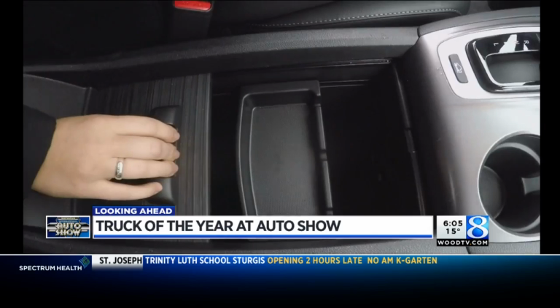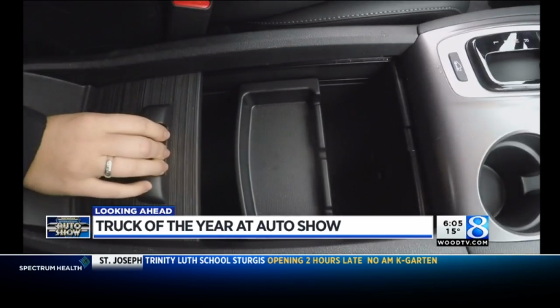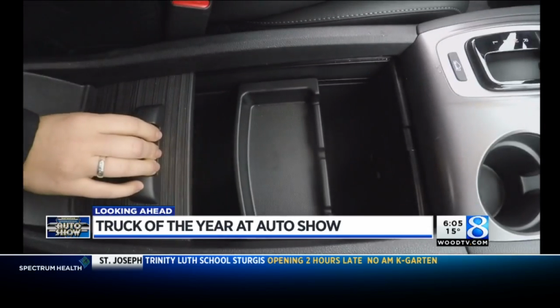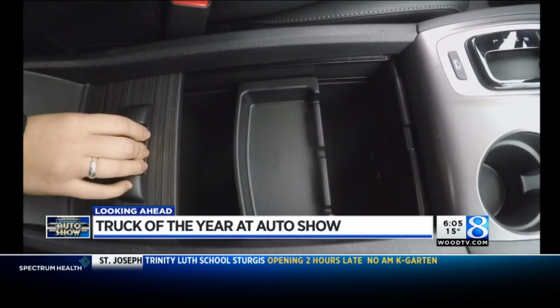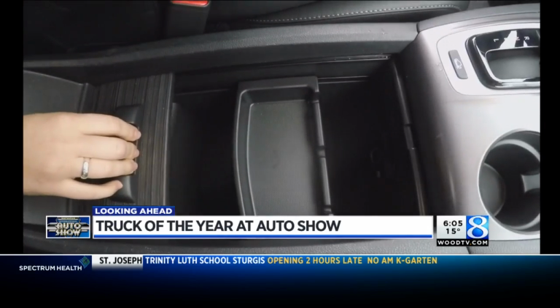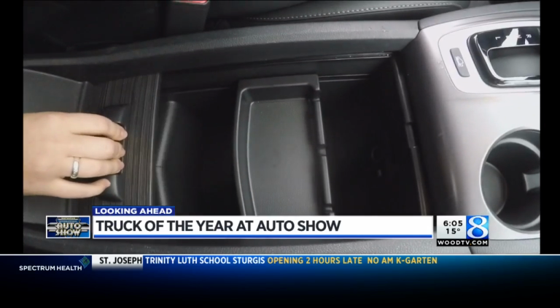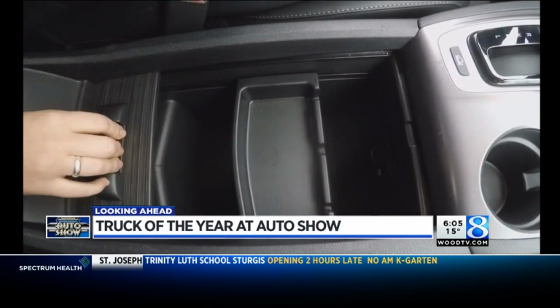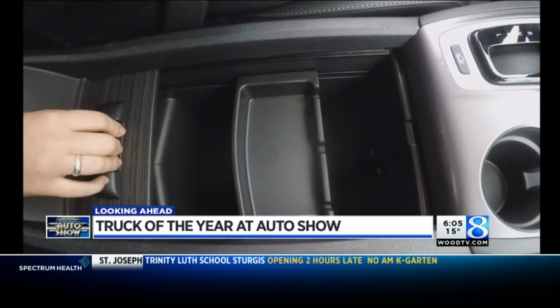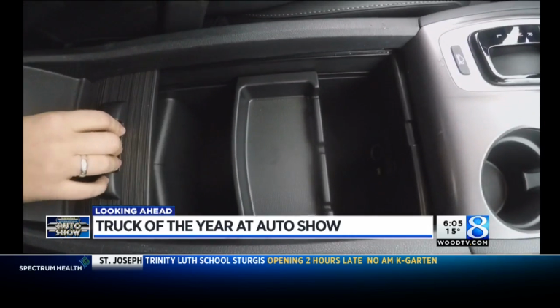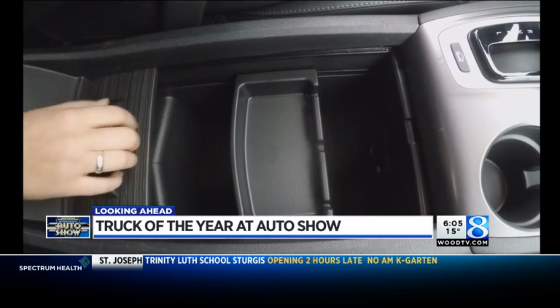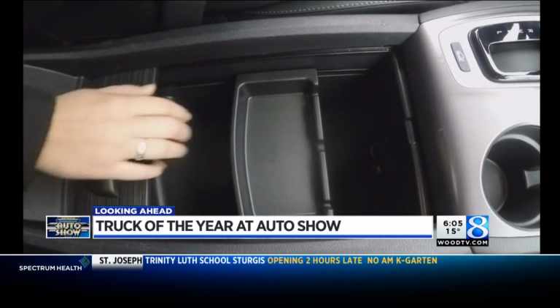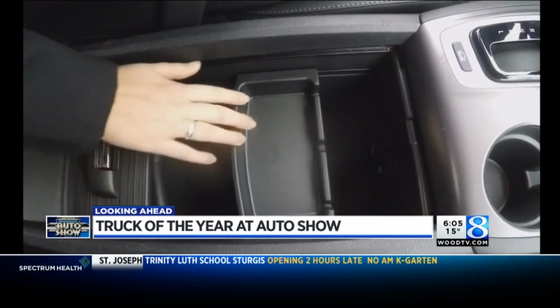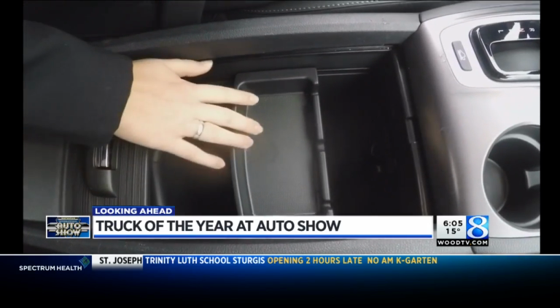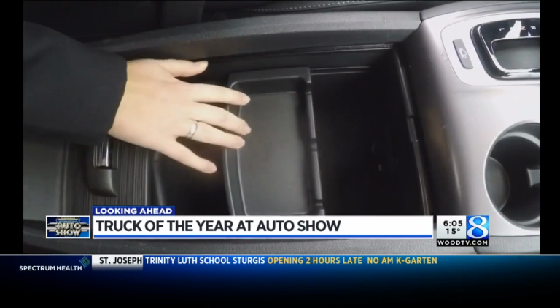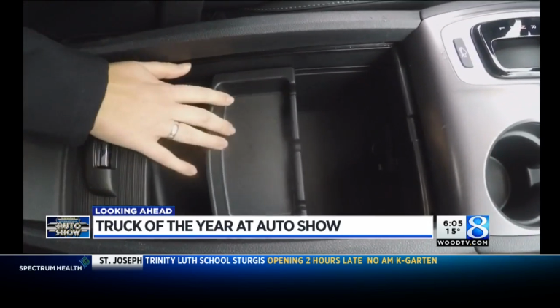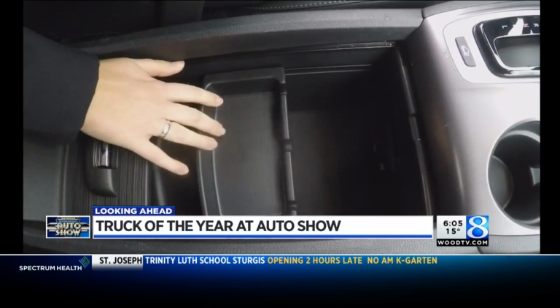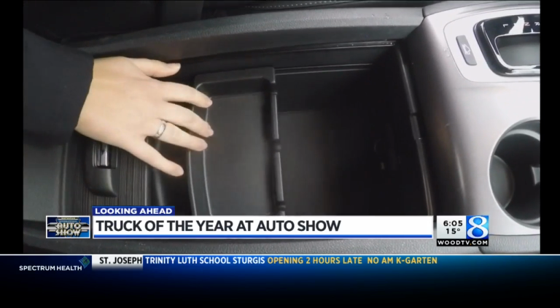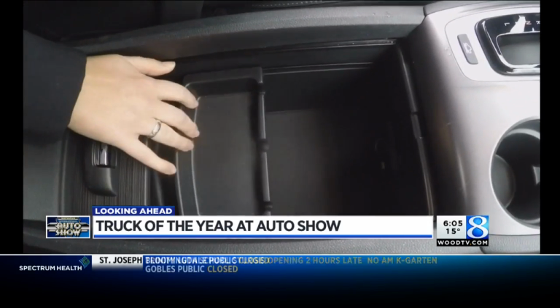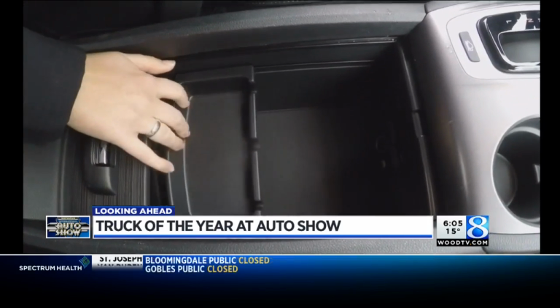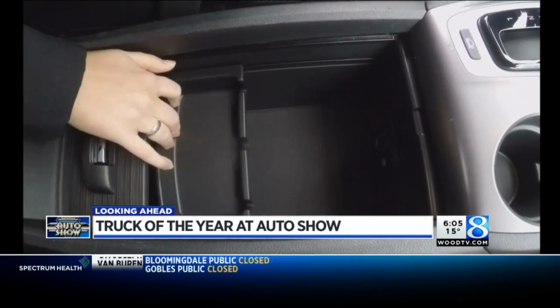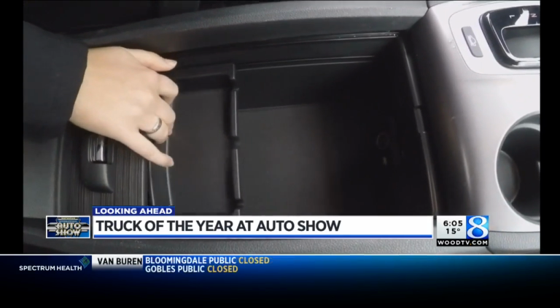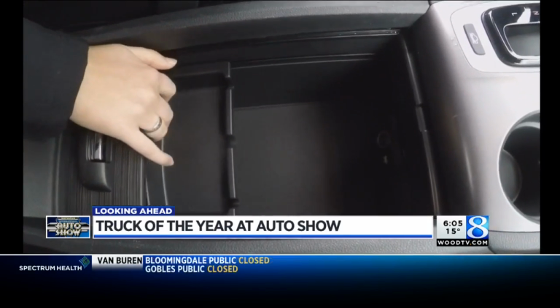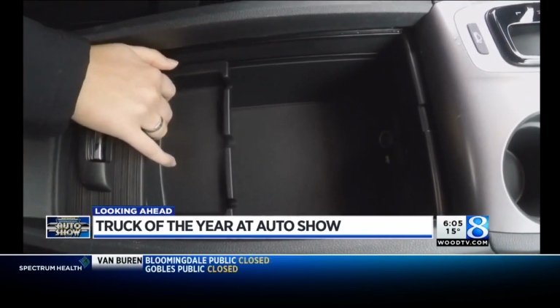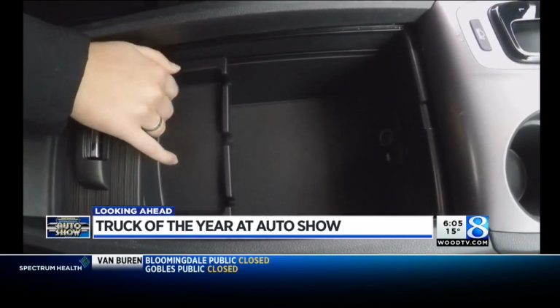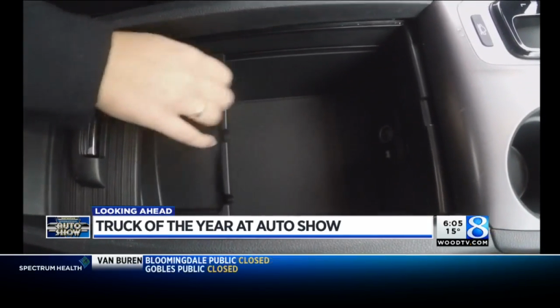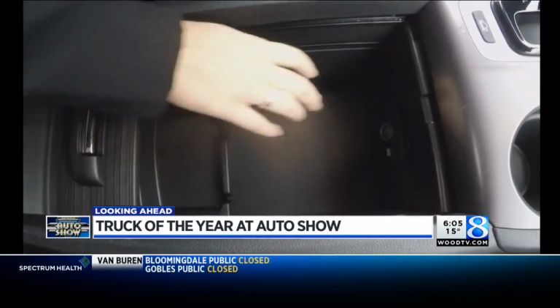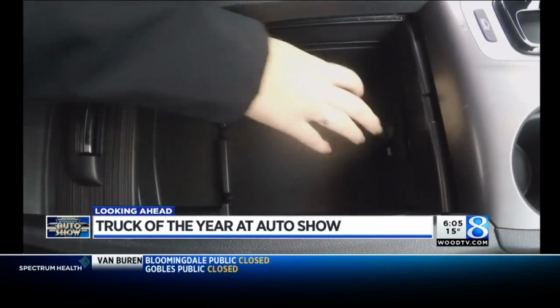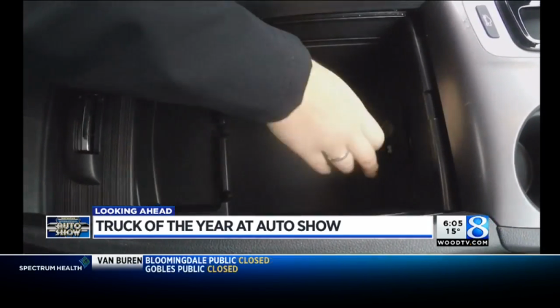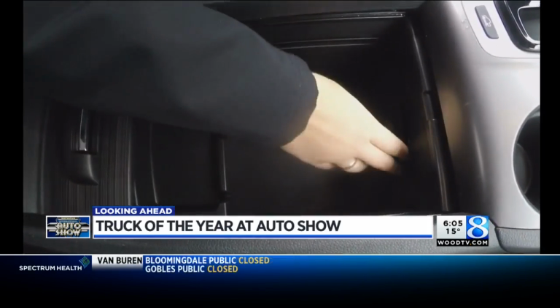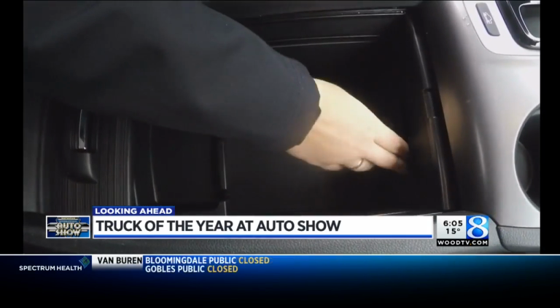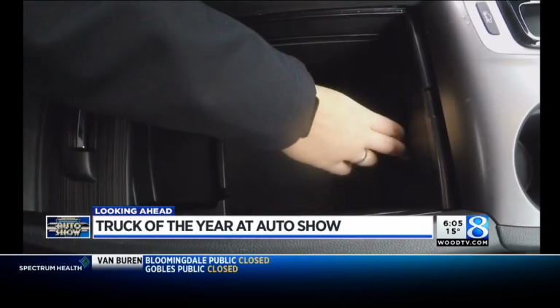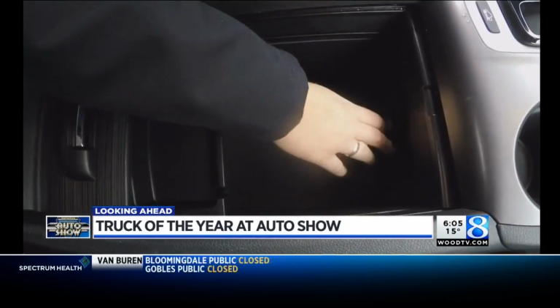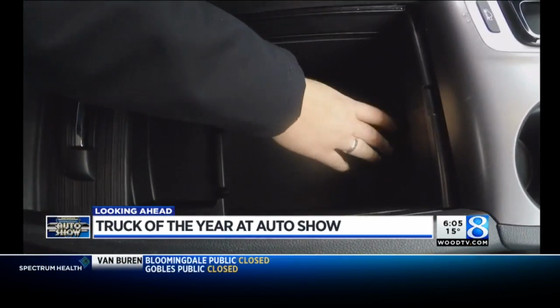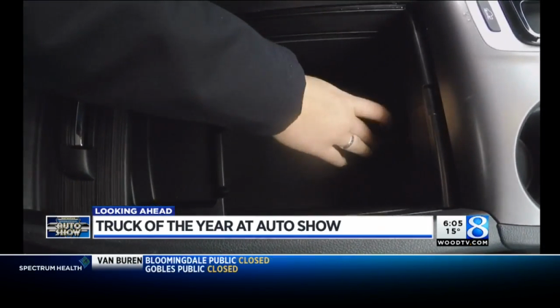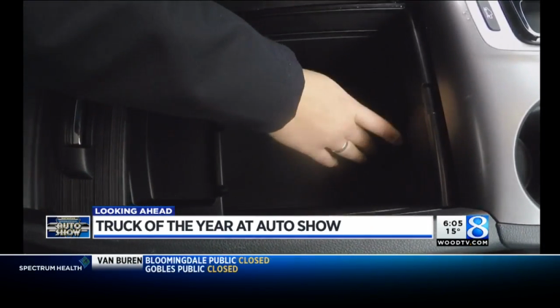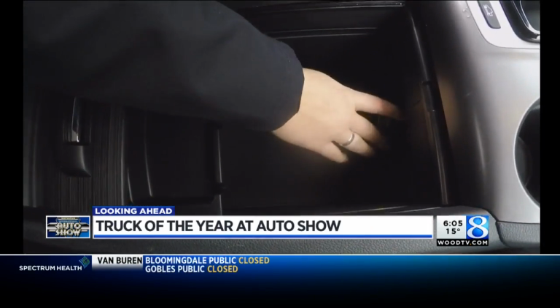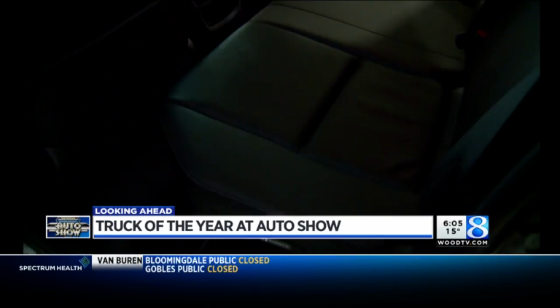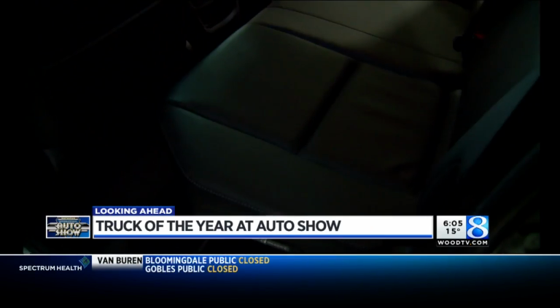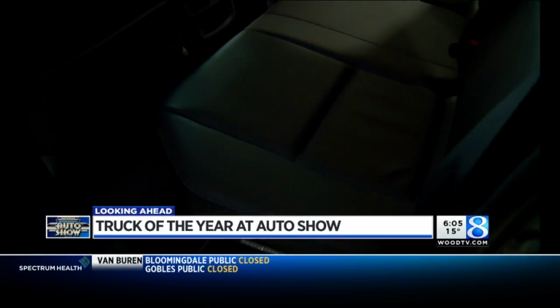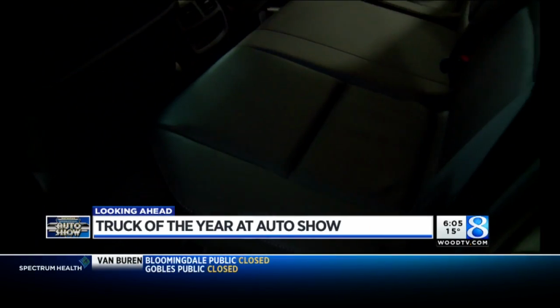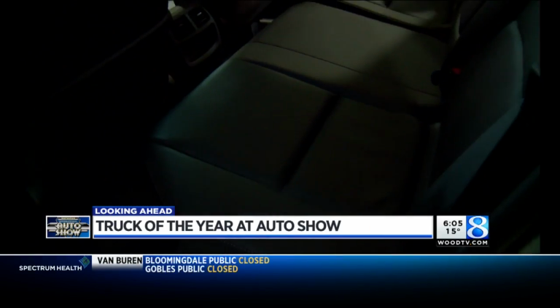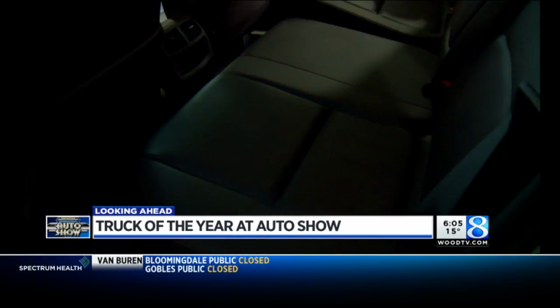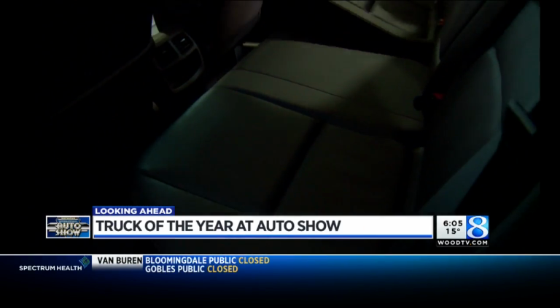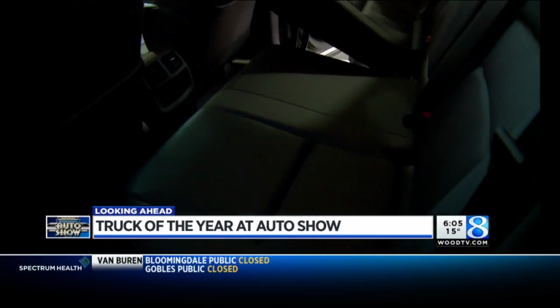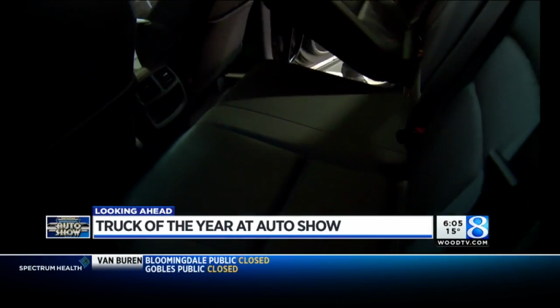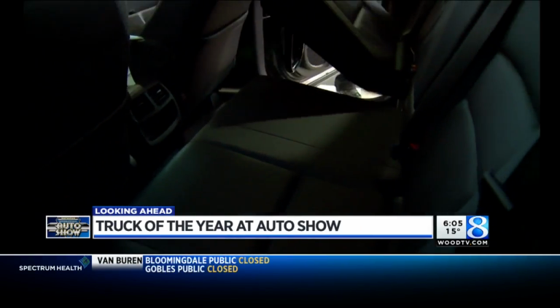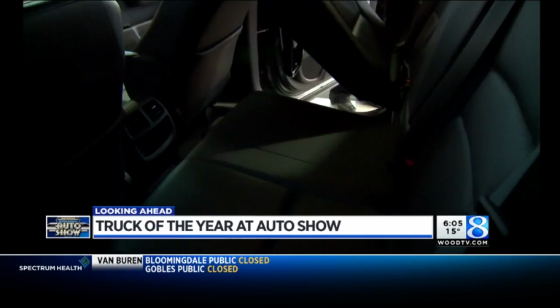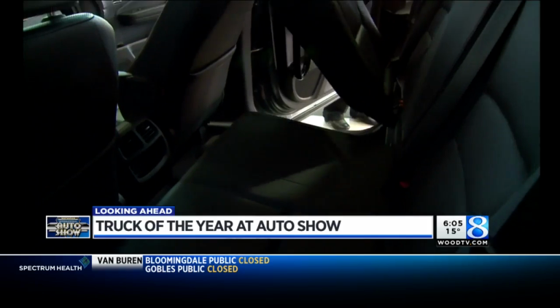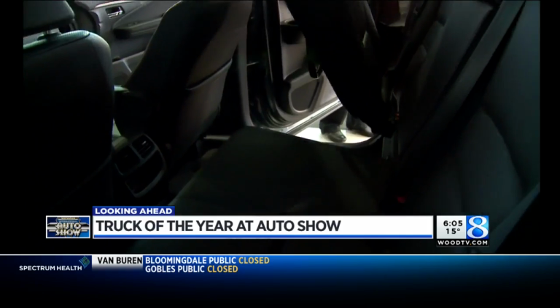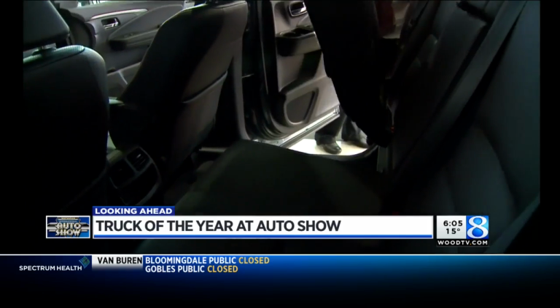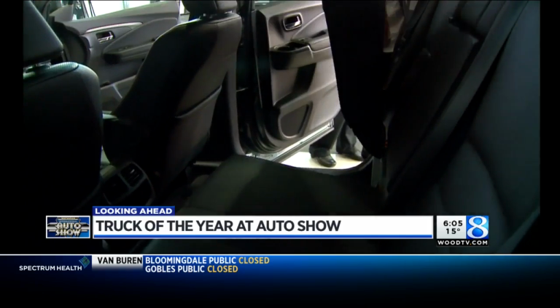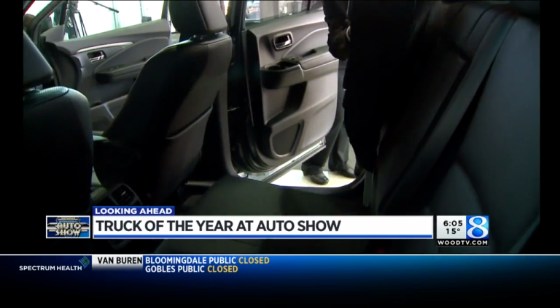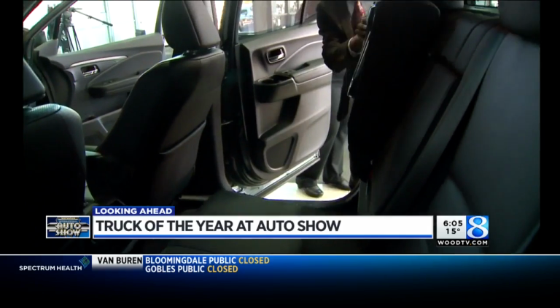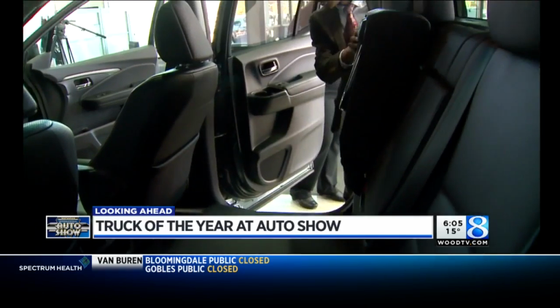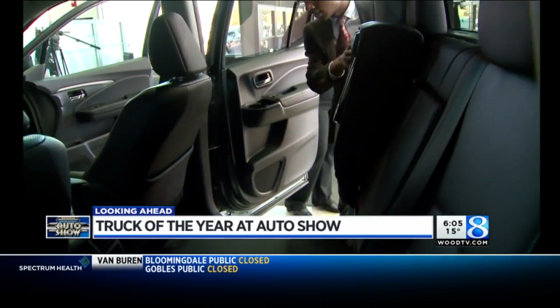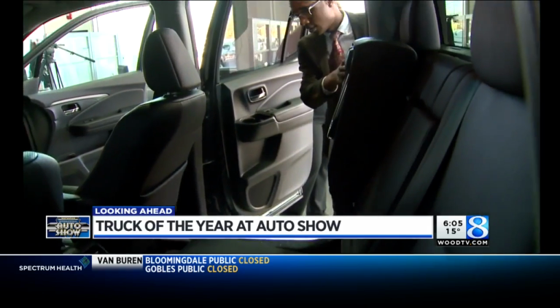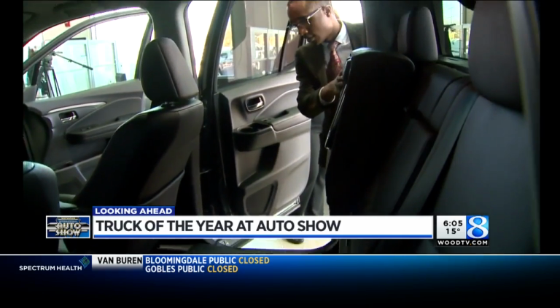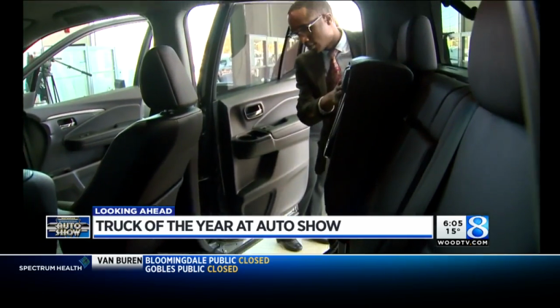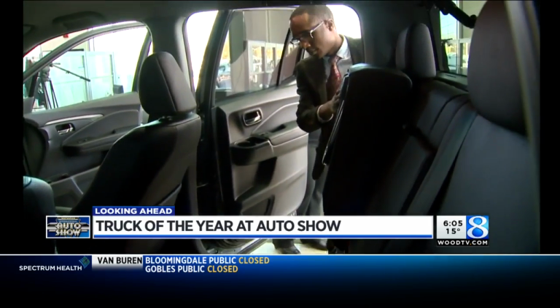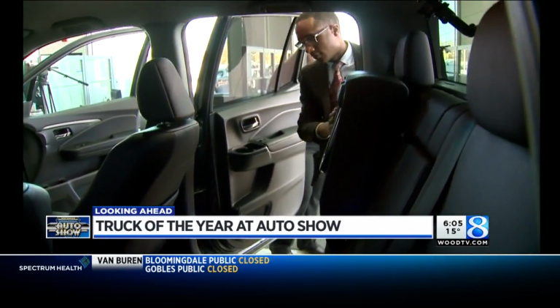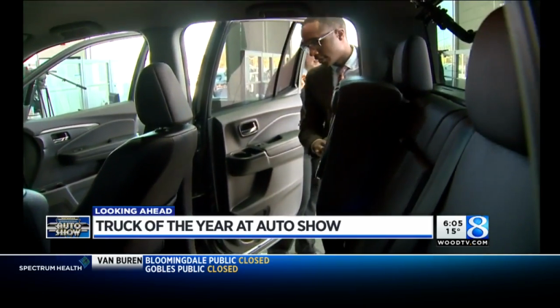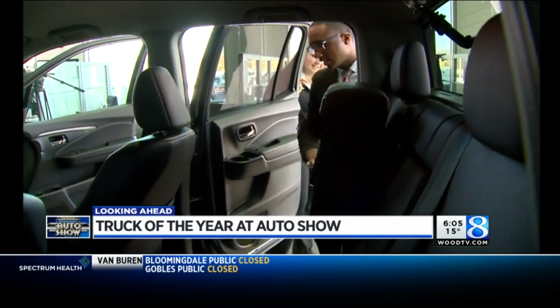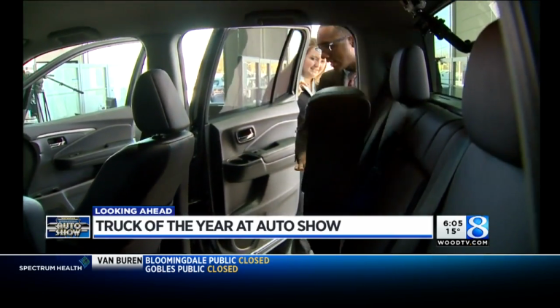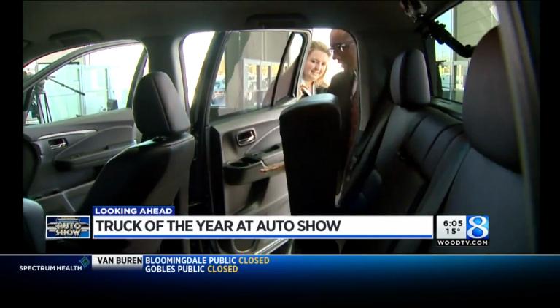From front to back, most customers comment on the abundance of space. You can fit a full-sized adult bicycle in there.